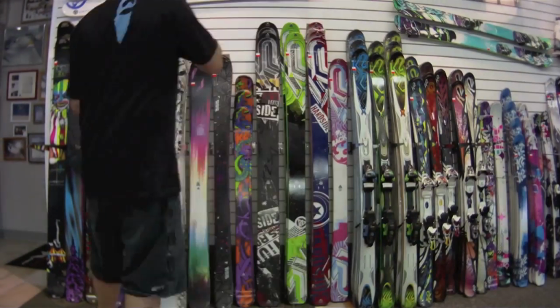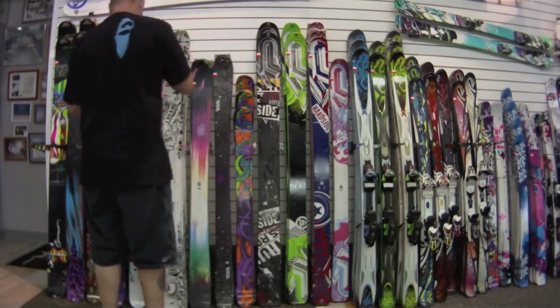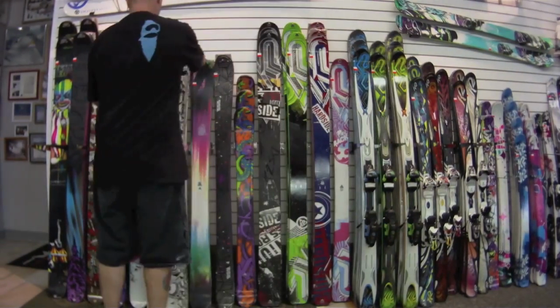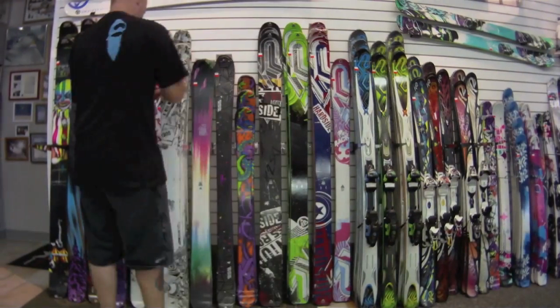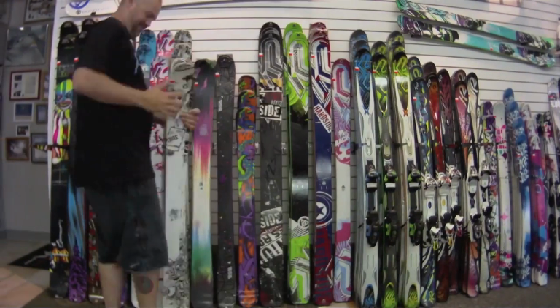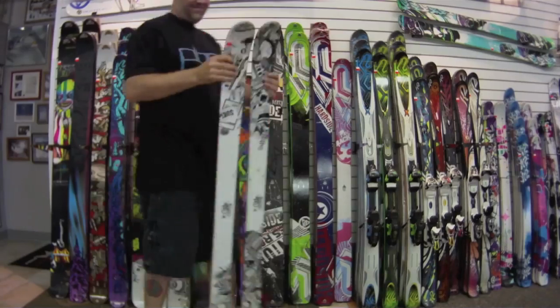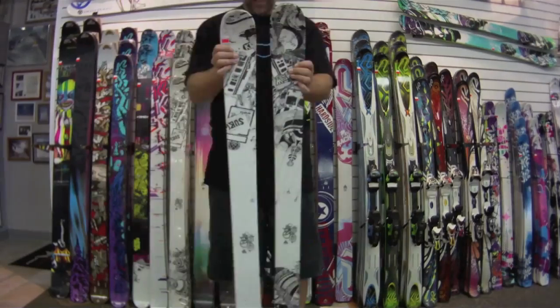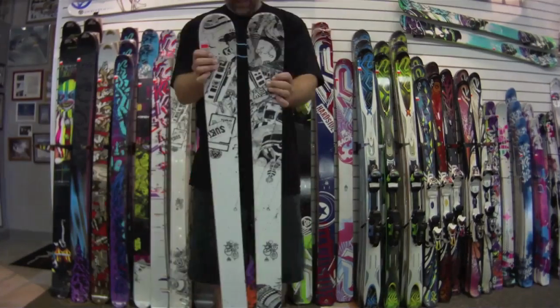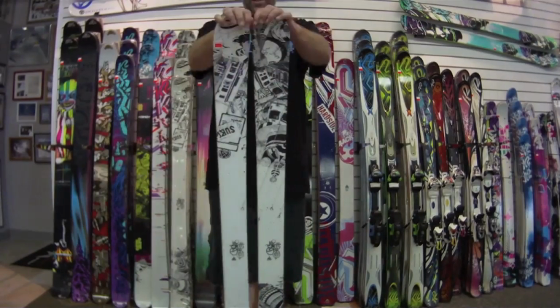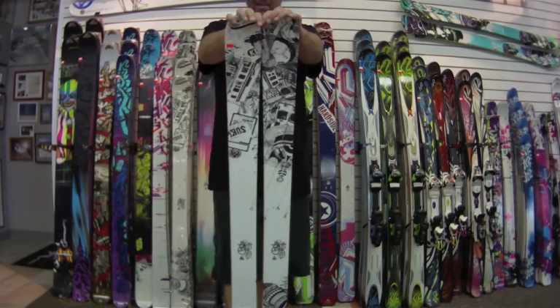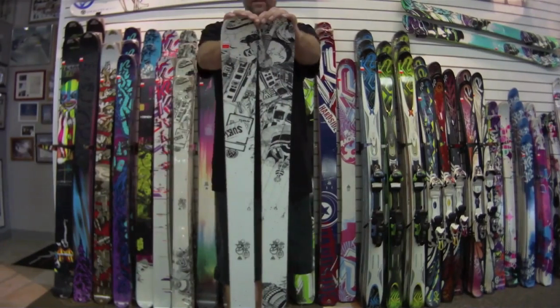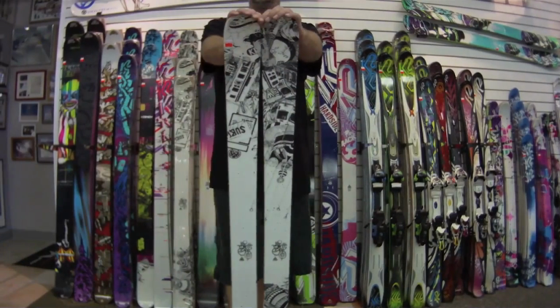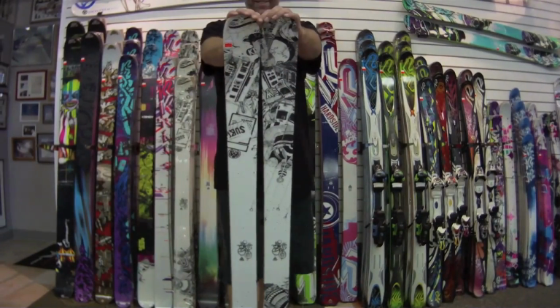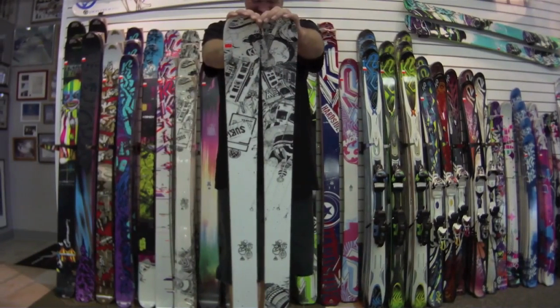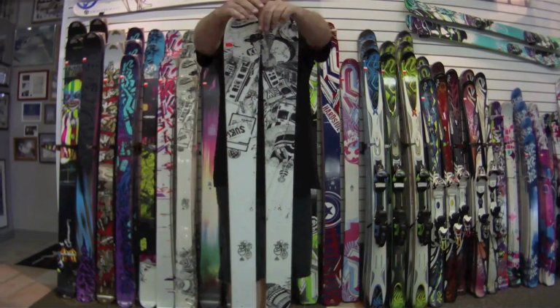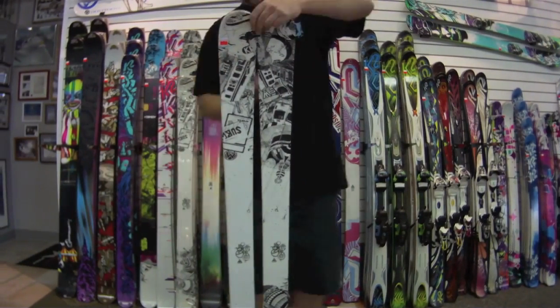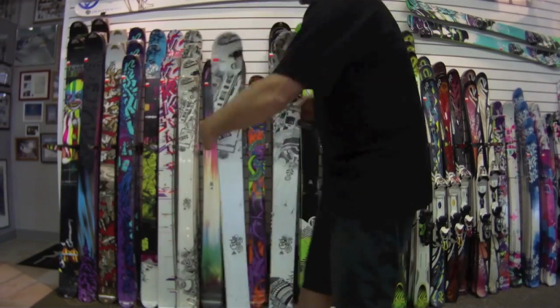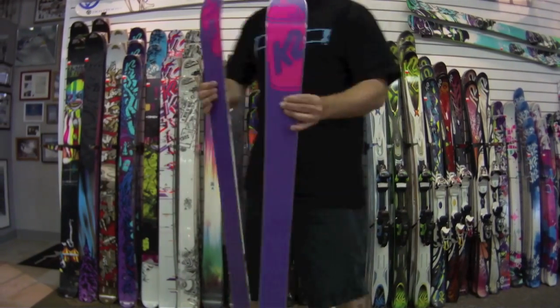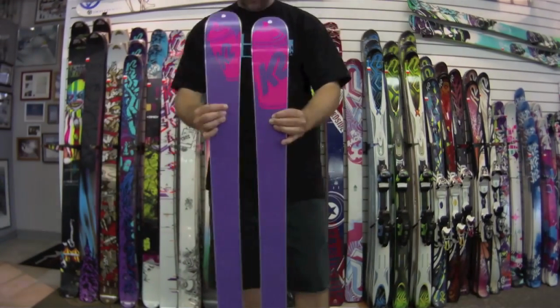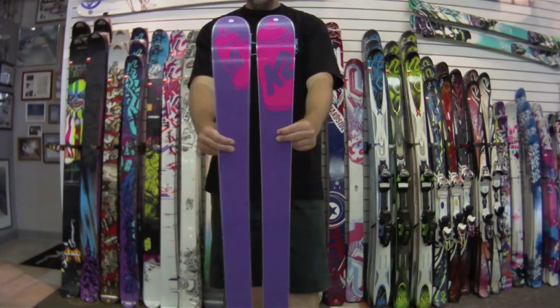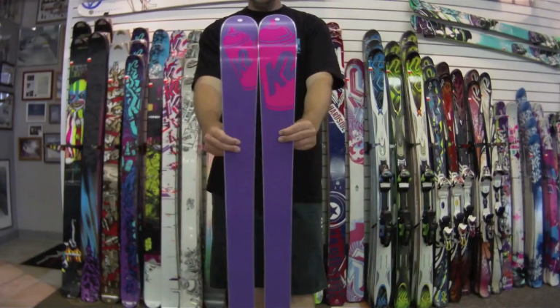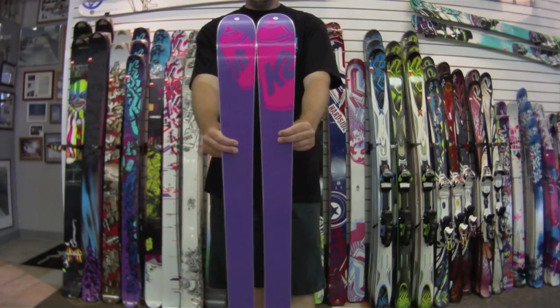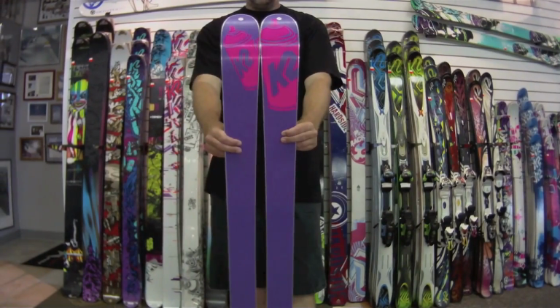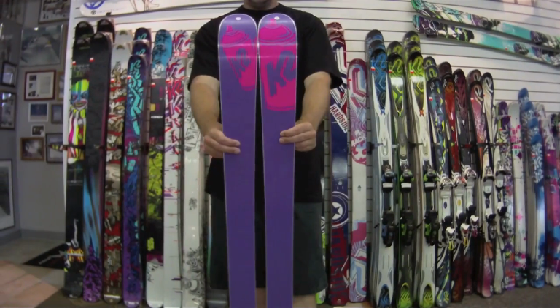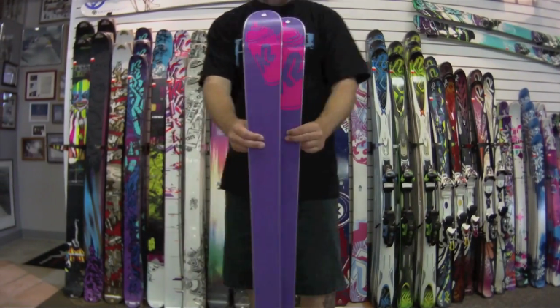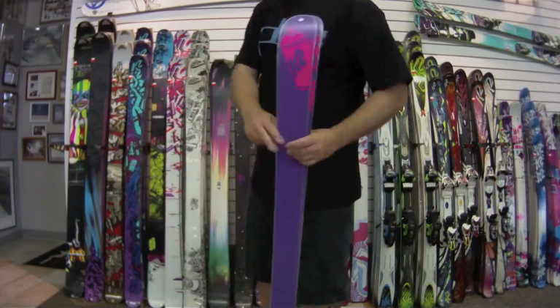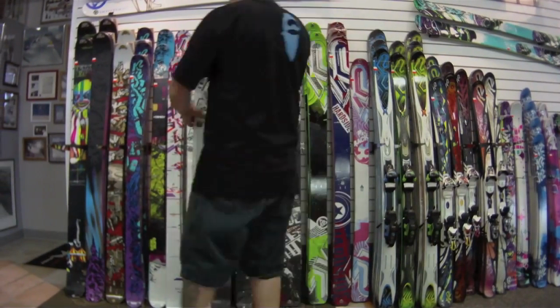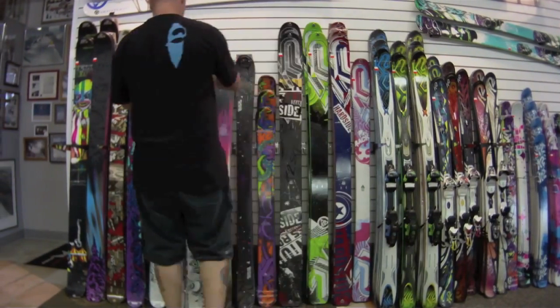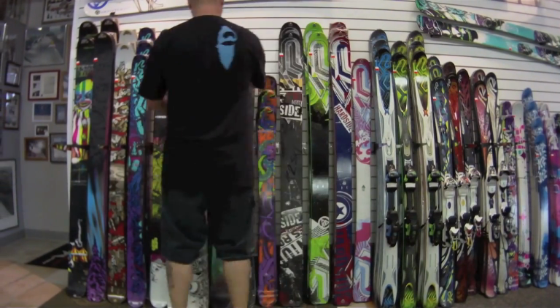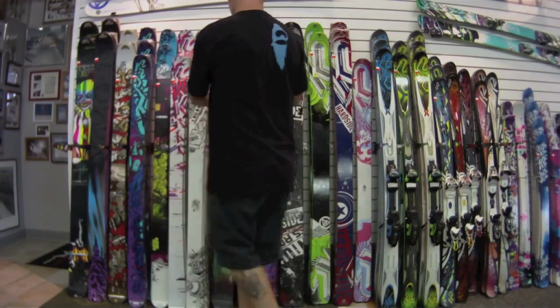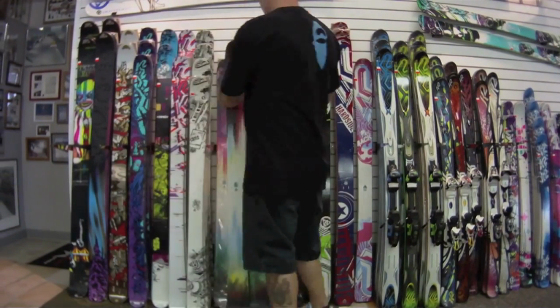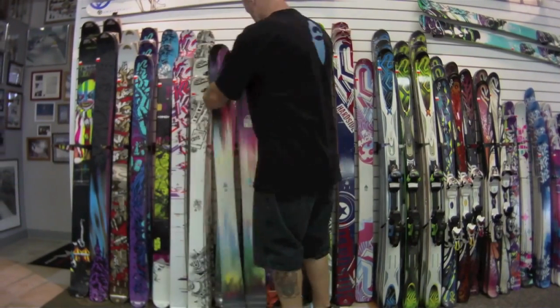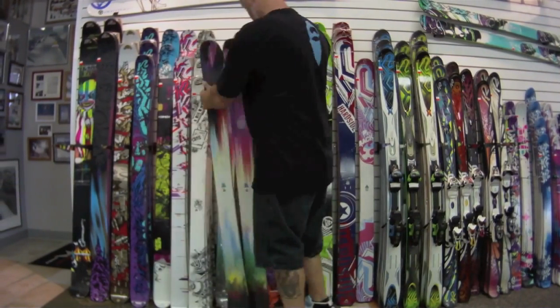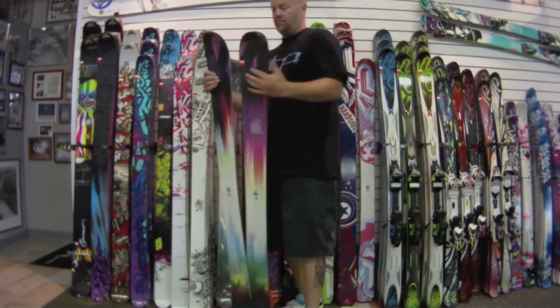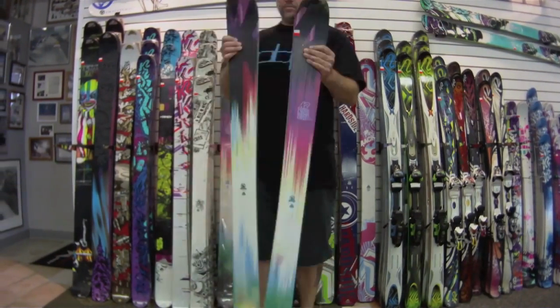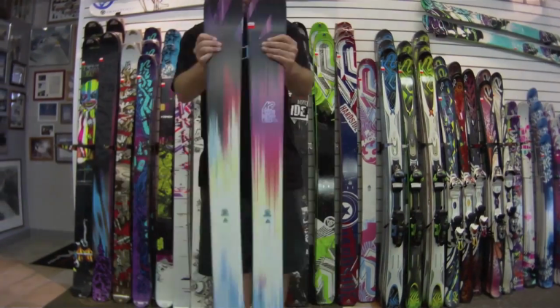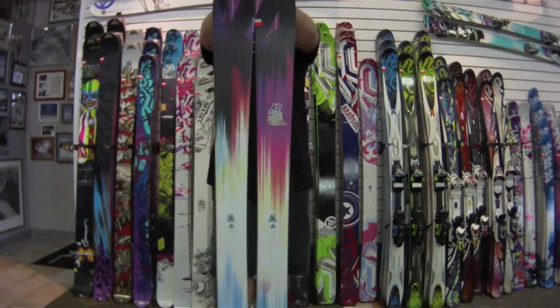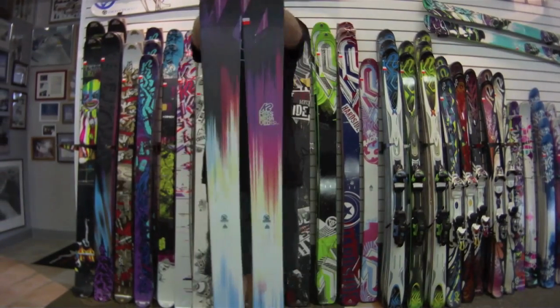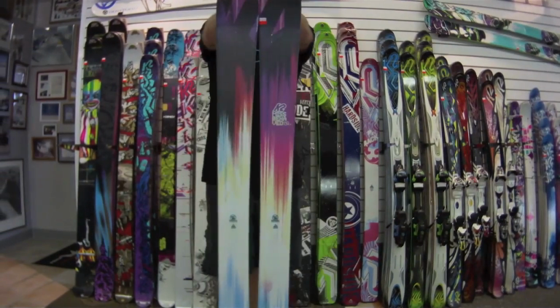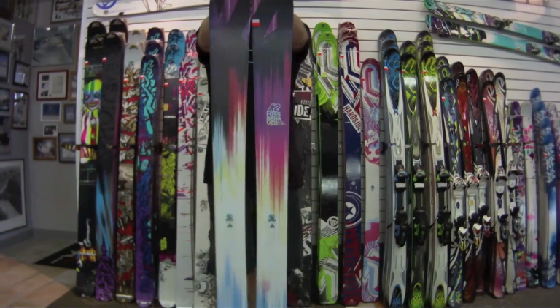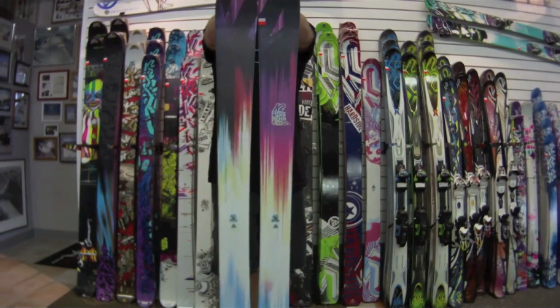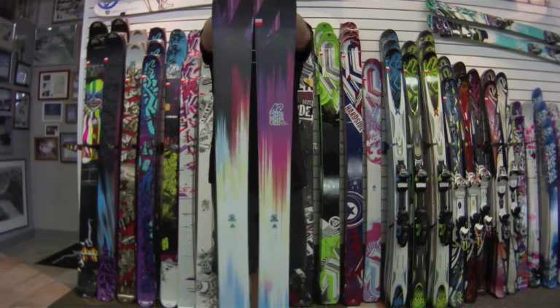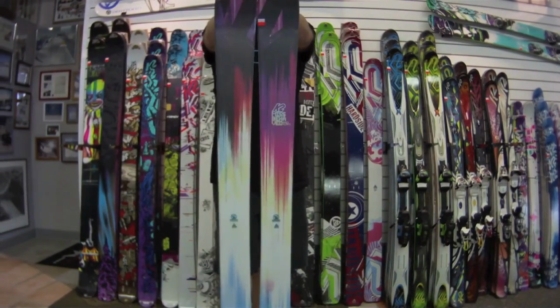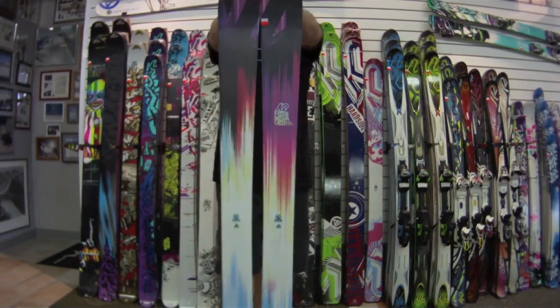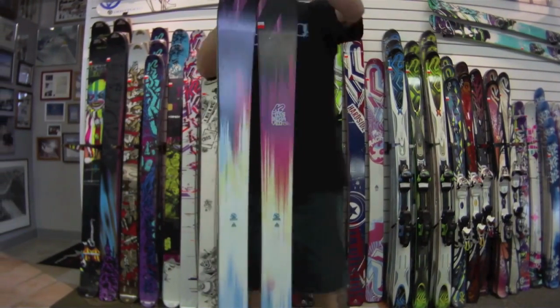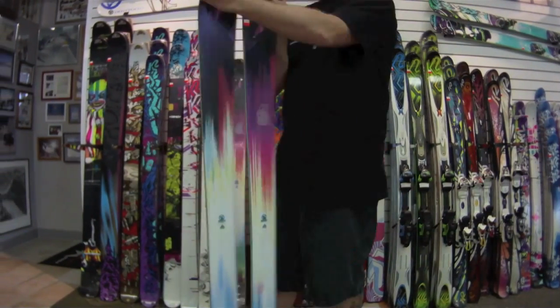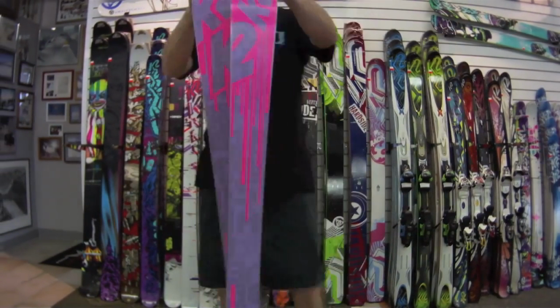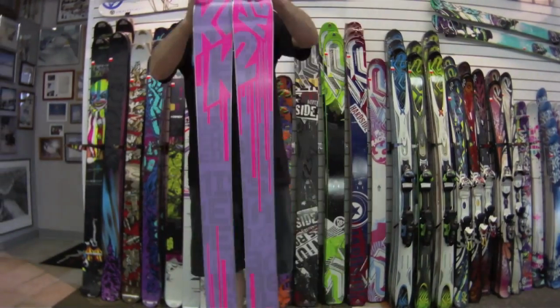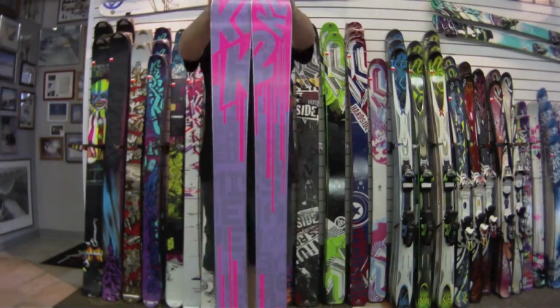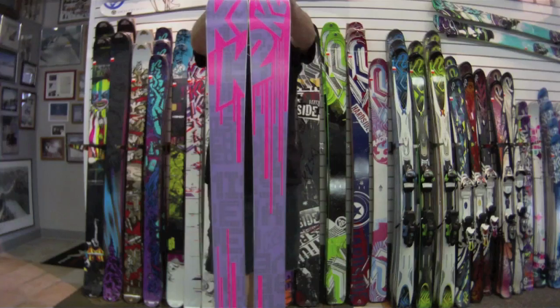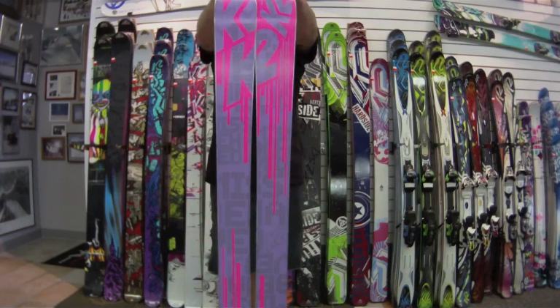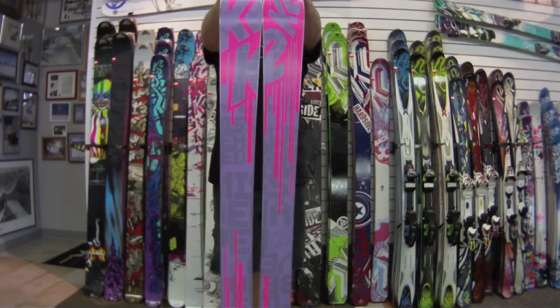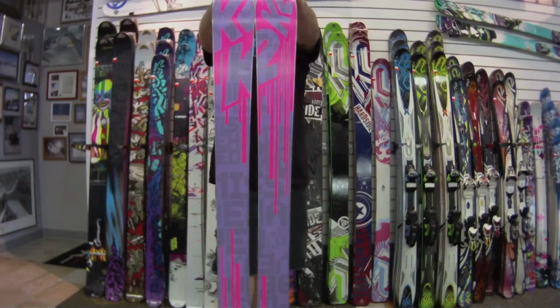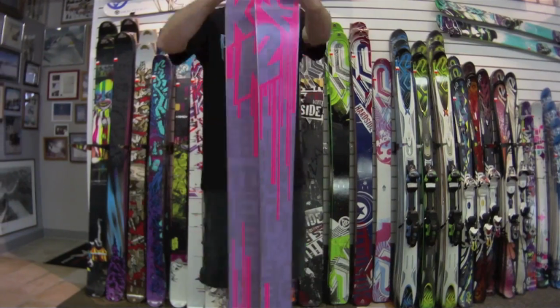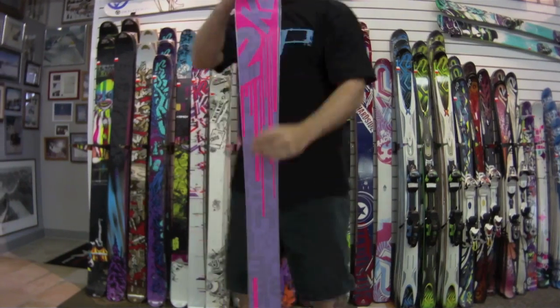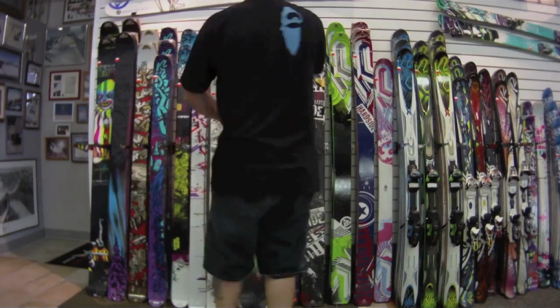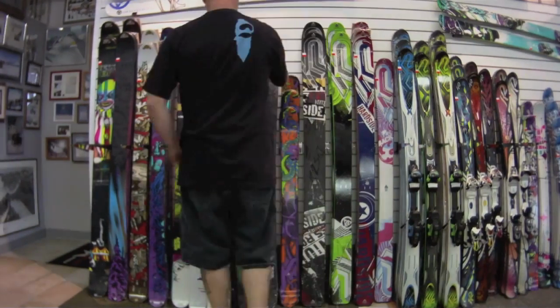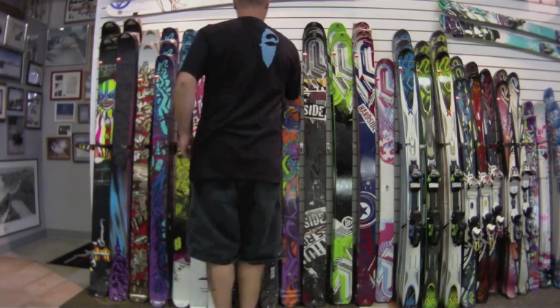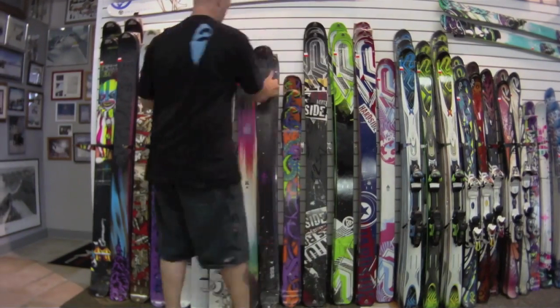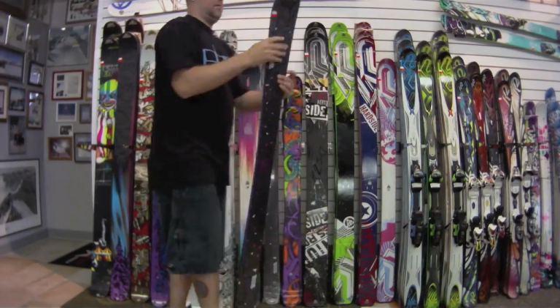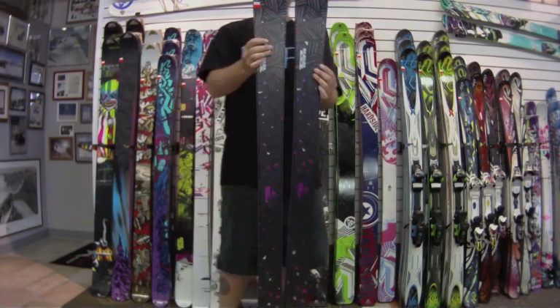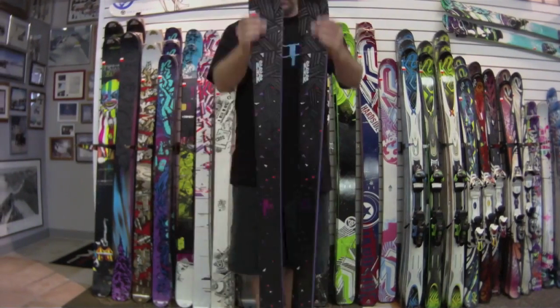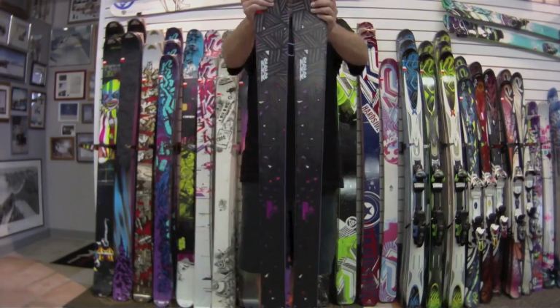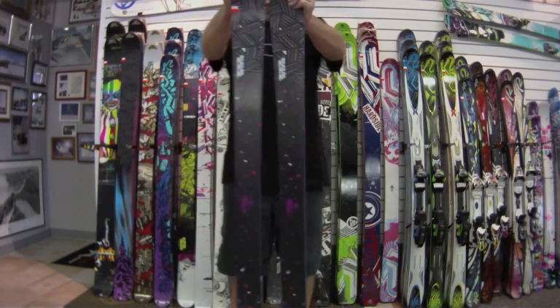Here's the new ski, the Press. Now some of the women's skis: the Misbehaved and the Misconduct.